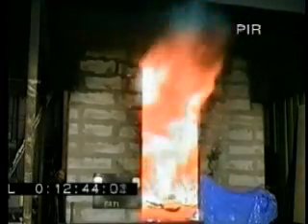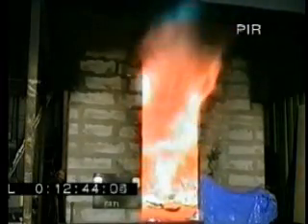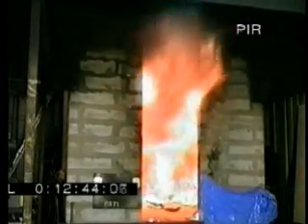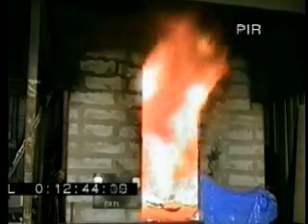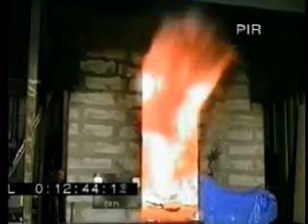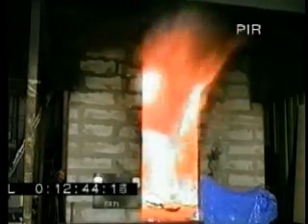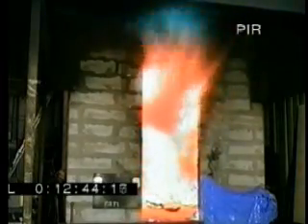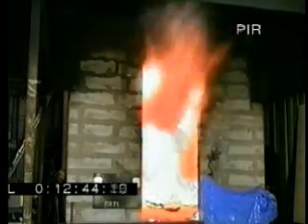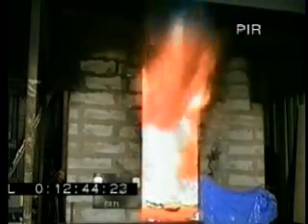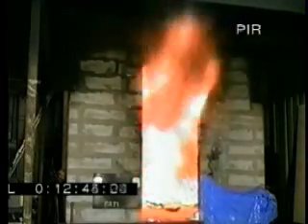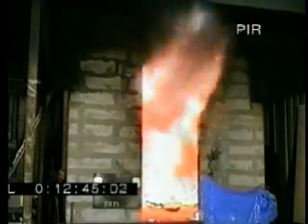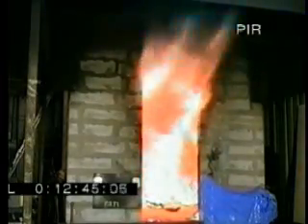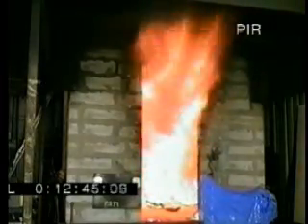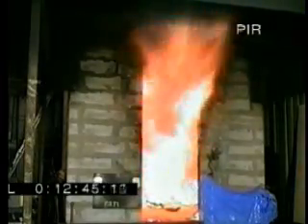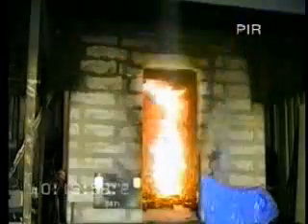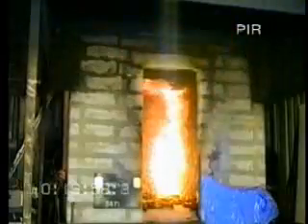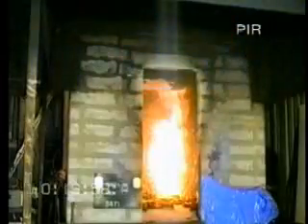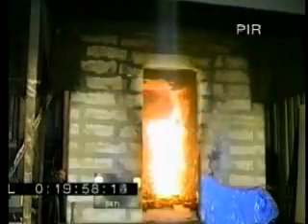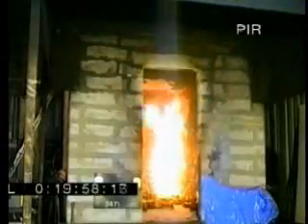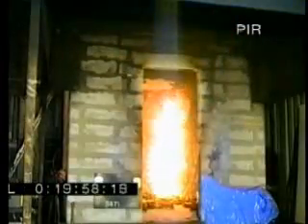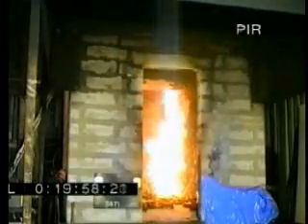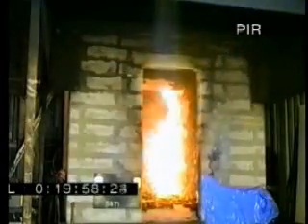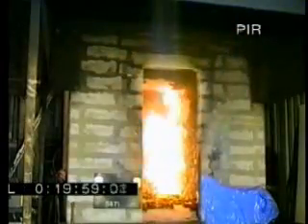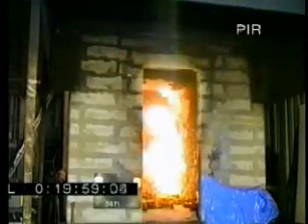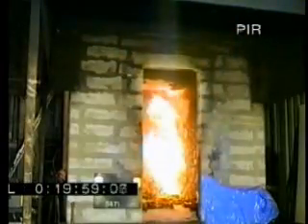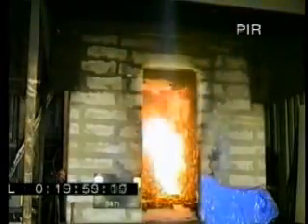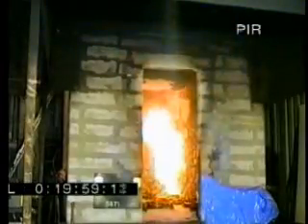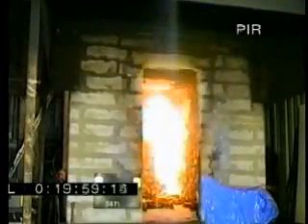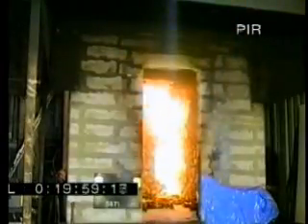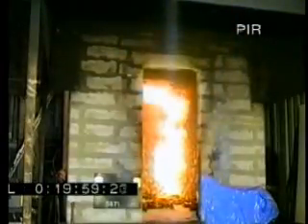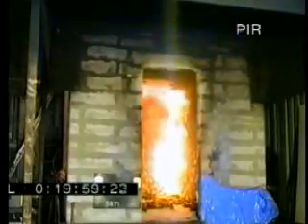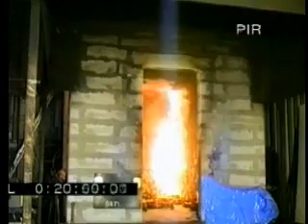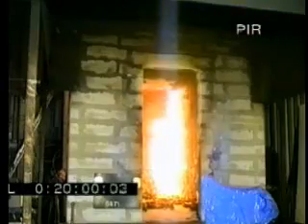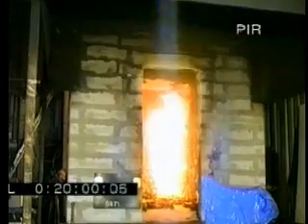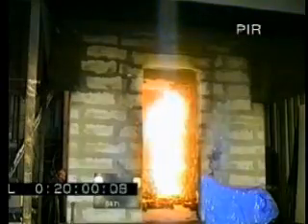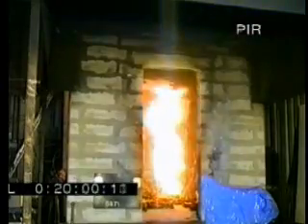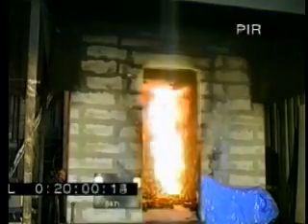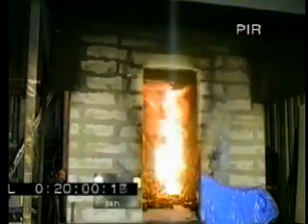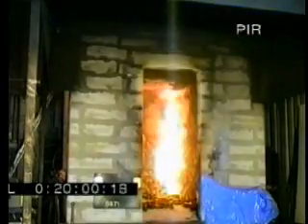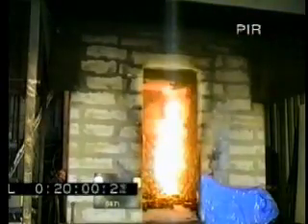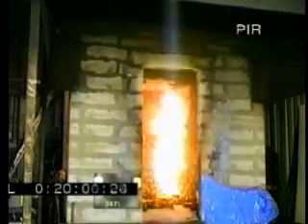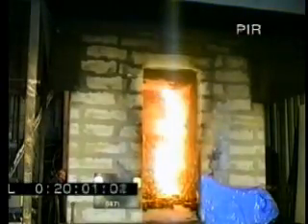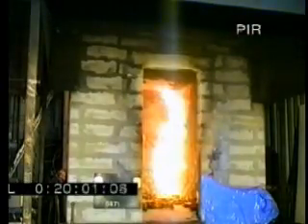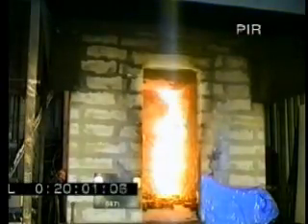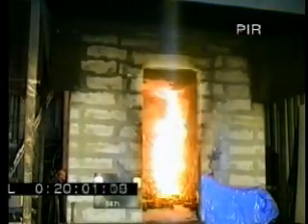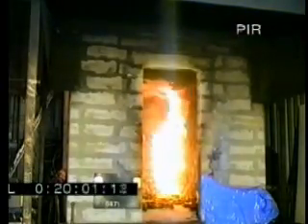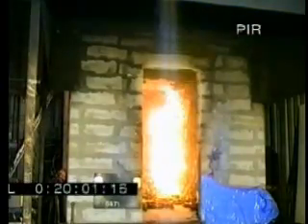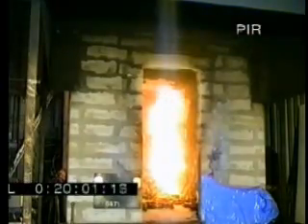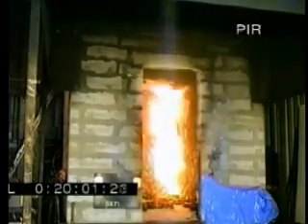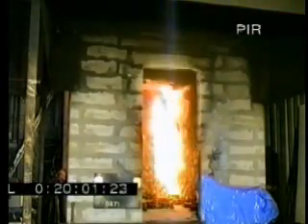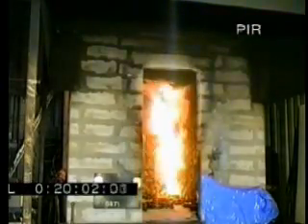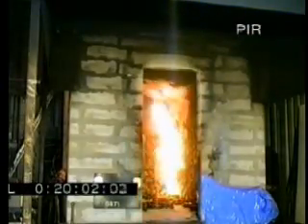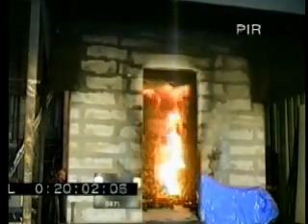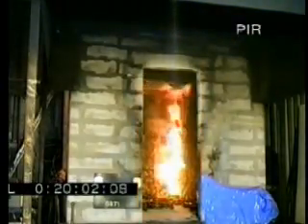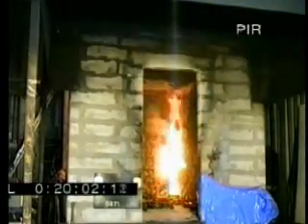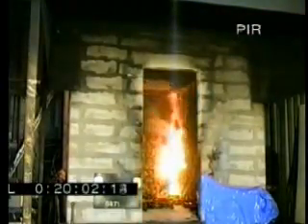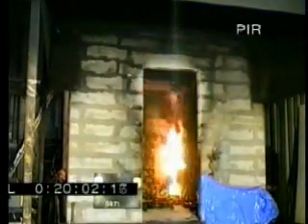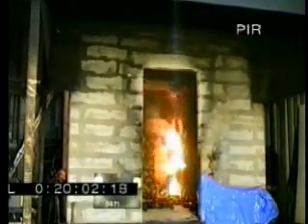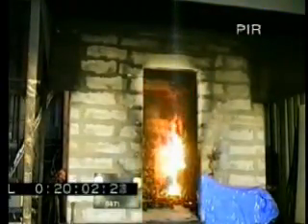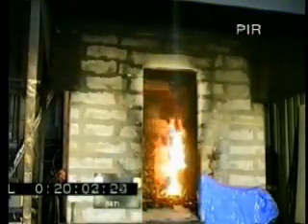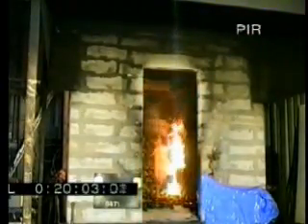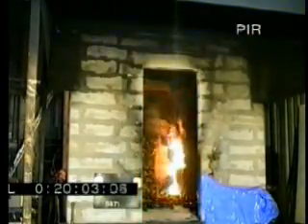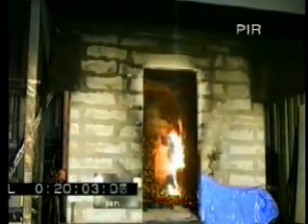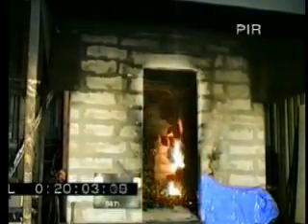When the gas flame is turned off after twenty minutes, the fire has already destroyed most of the polyisocyanurate.